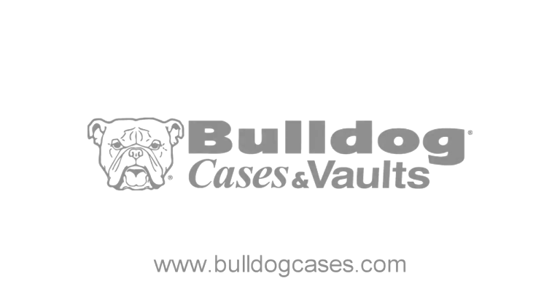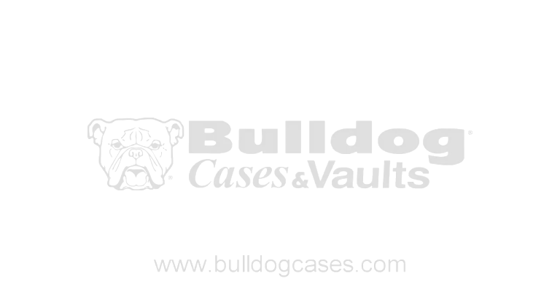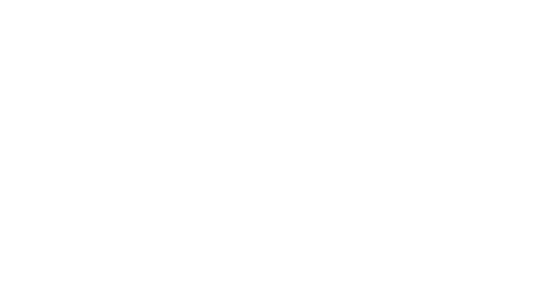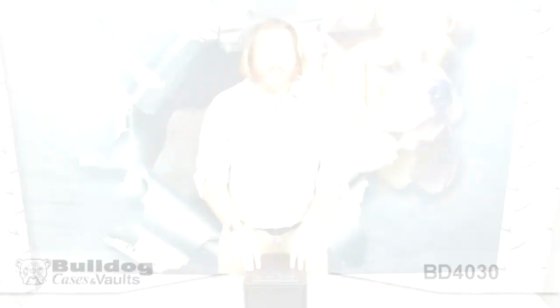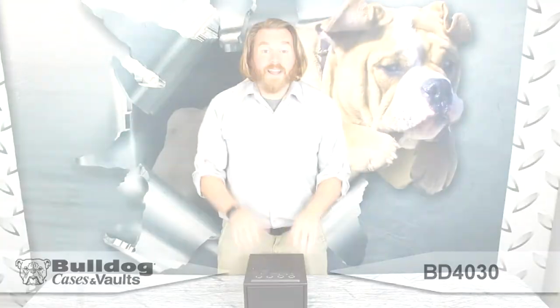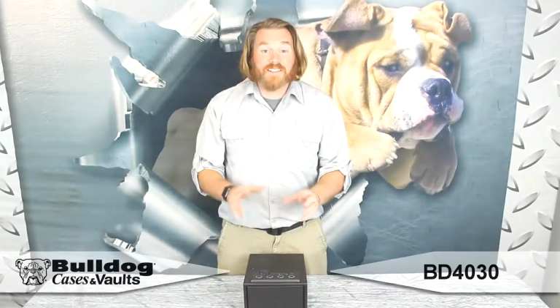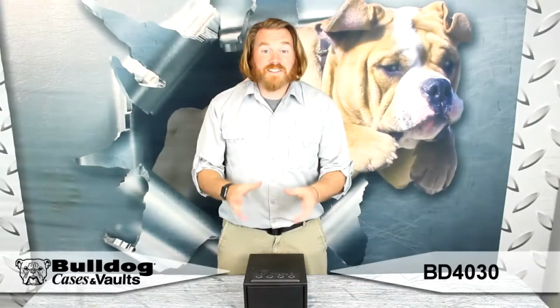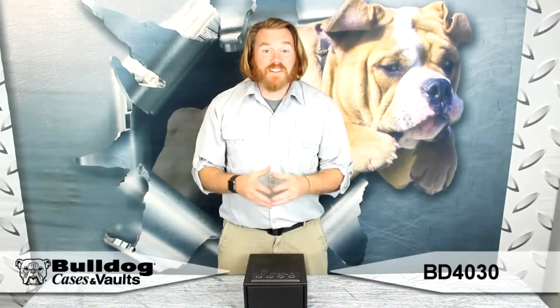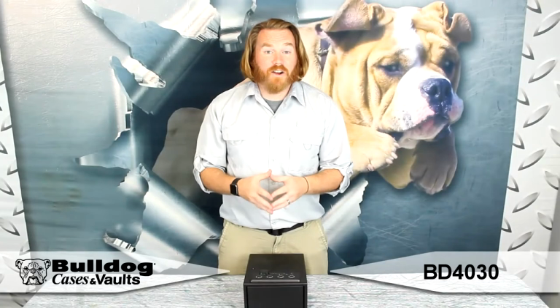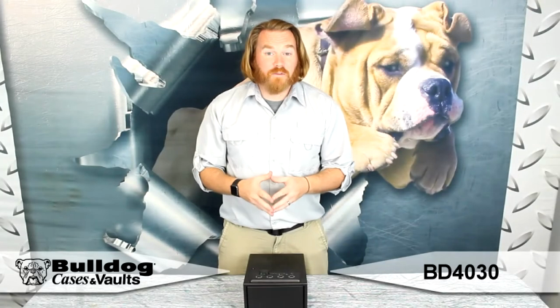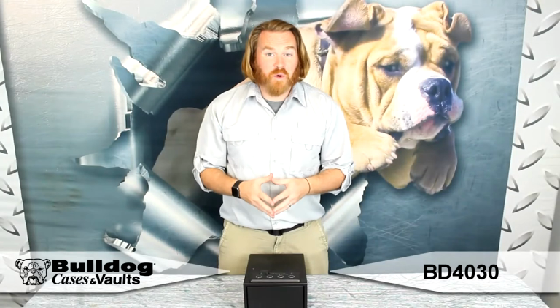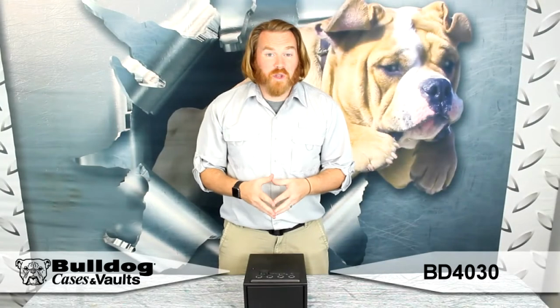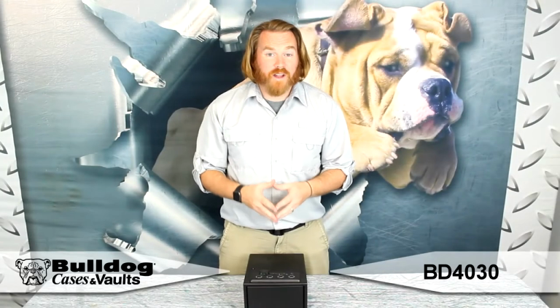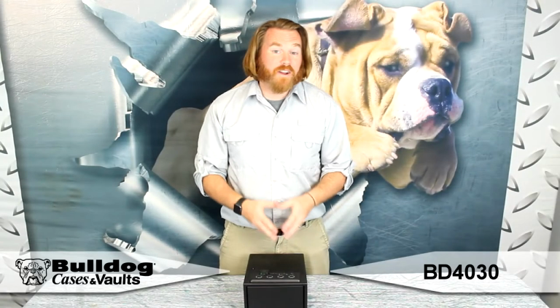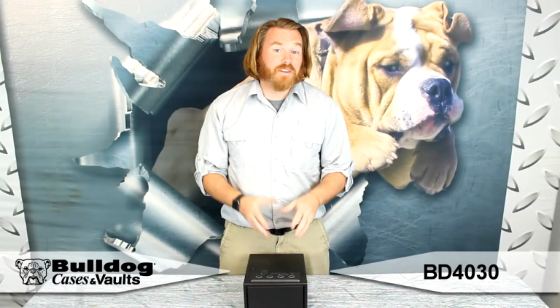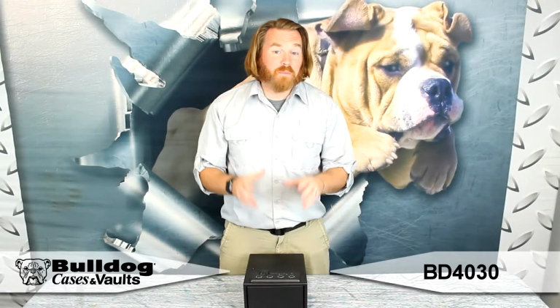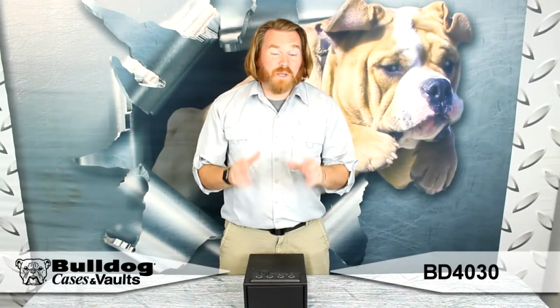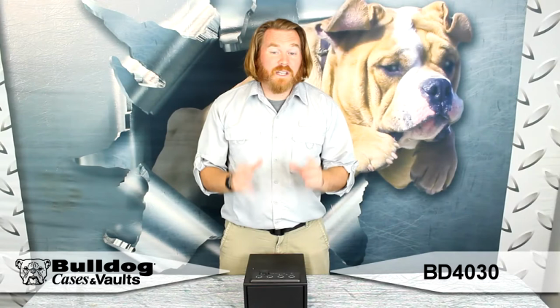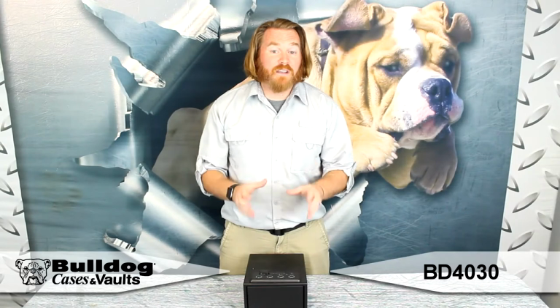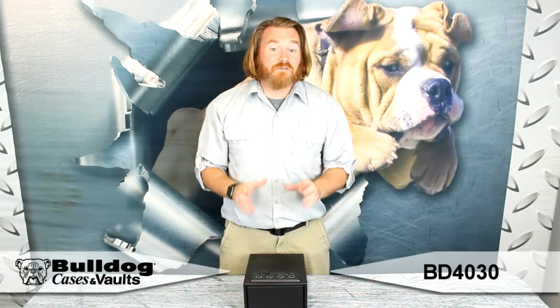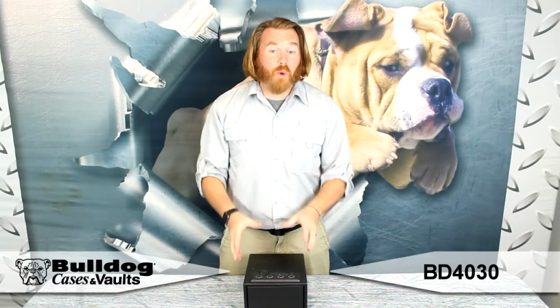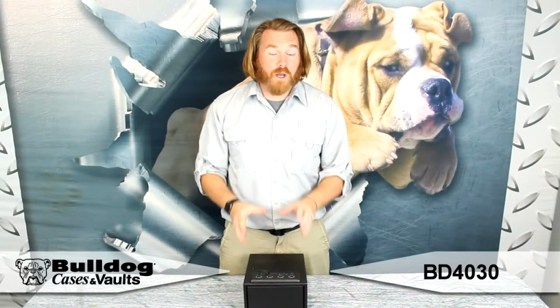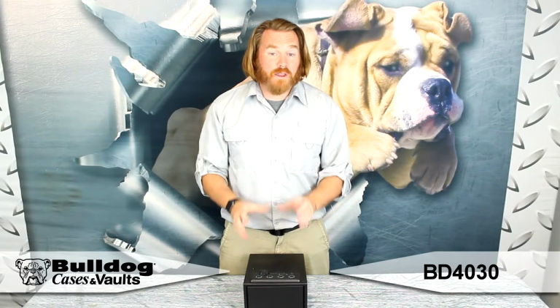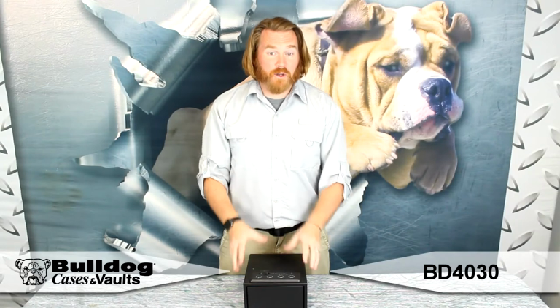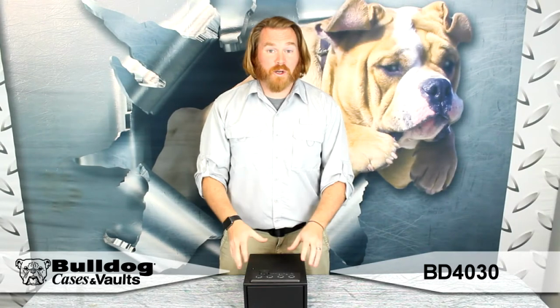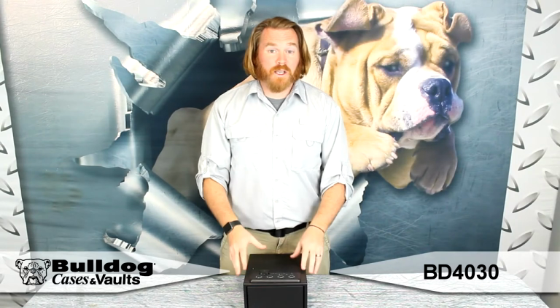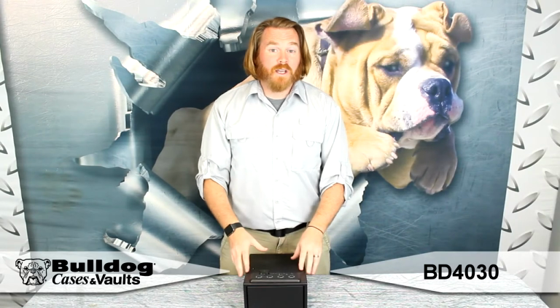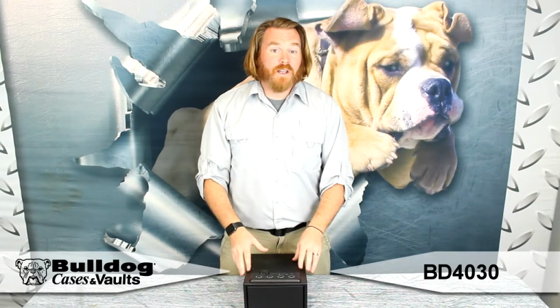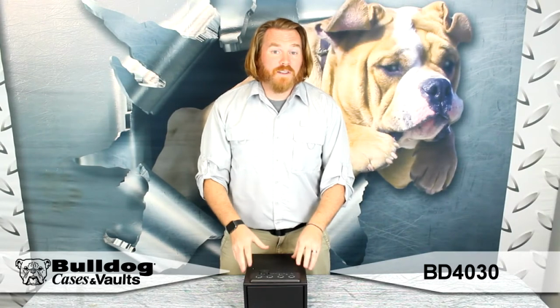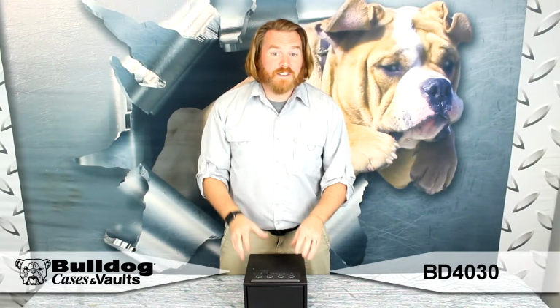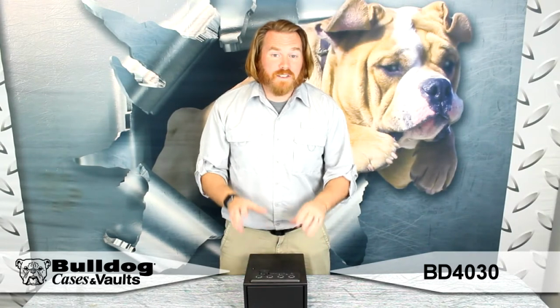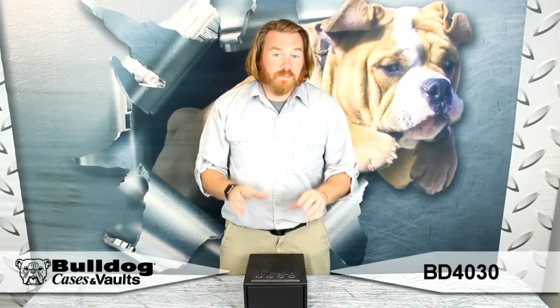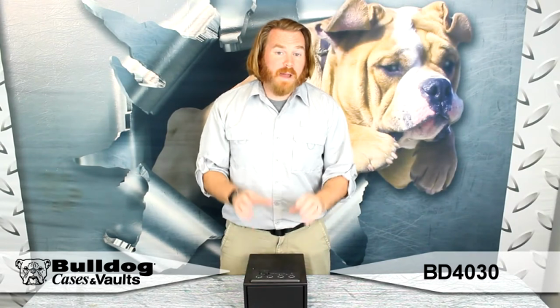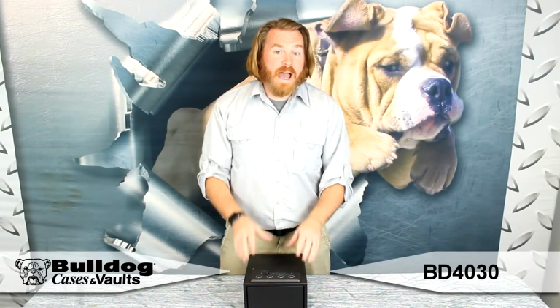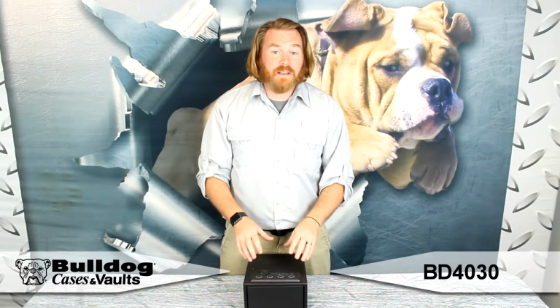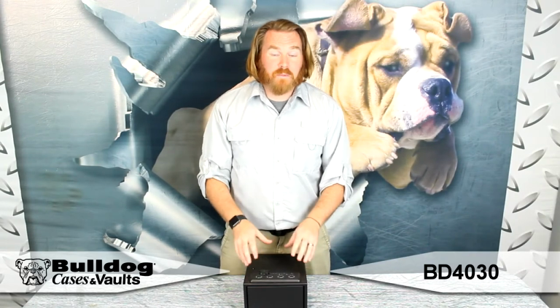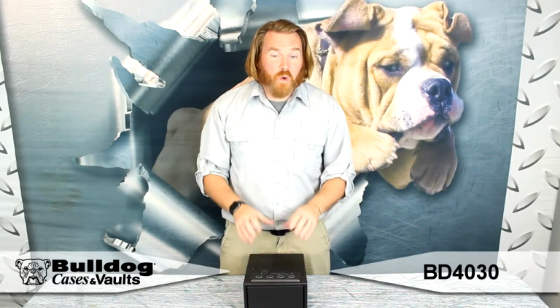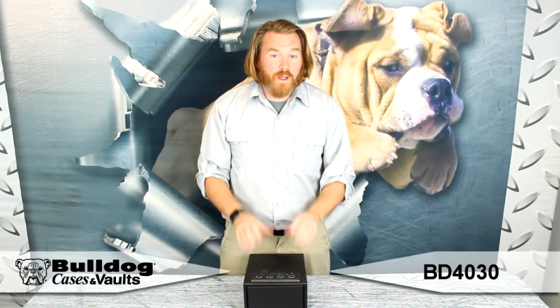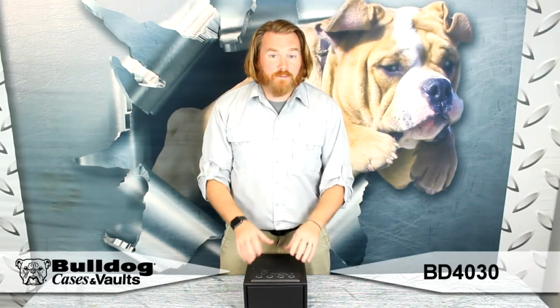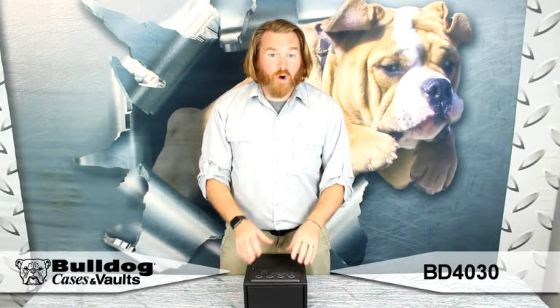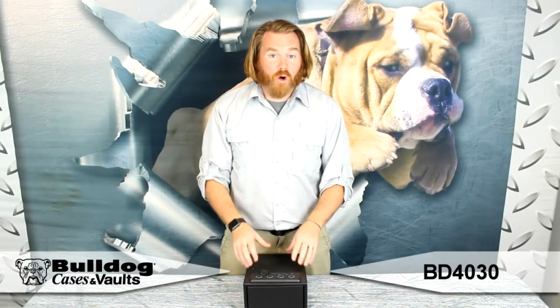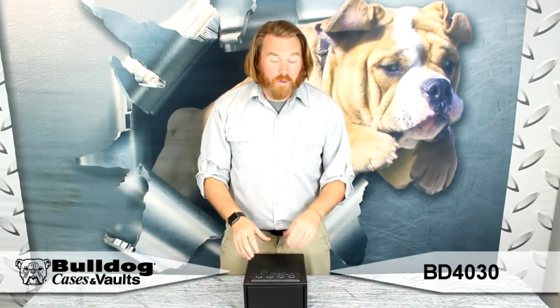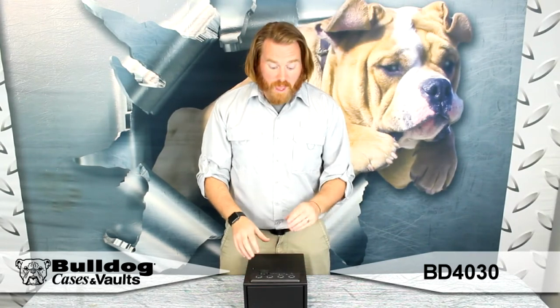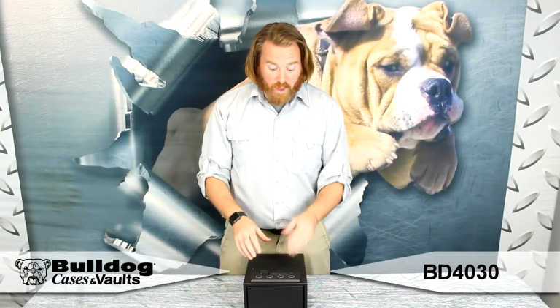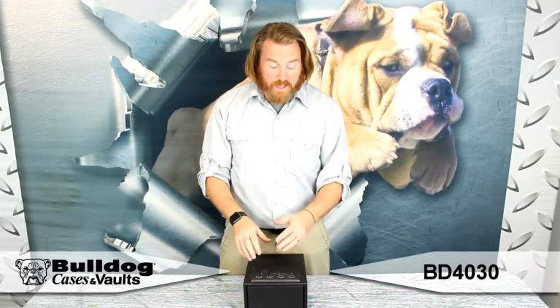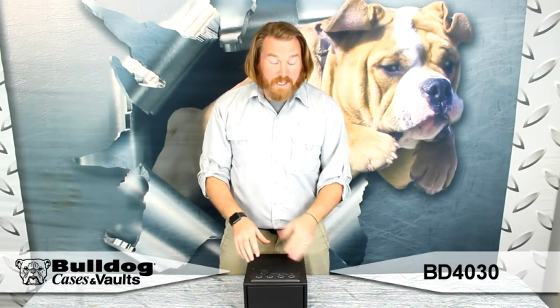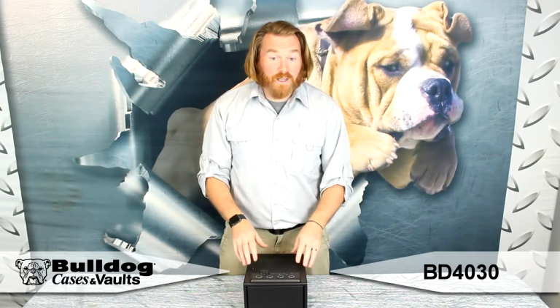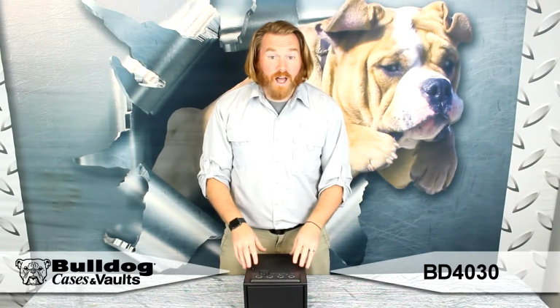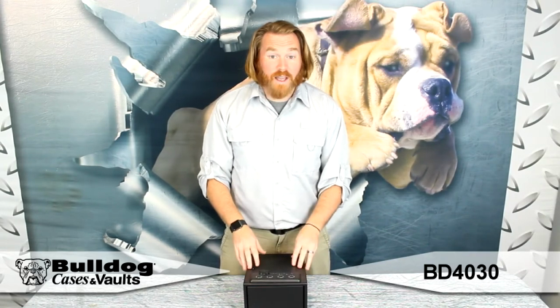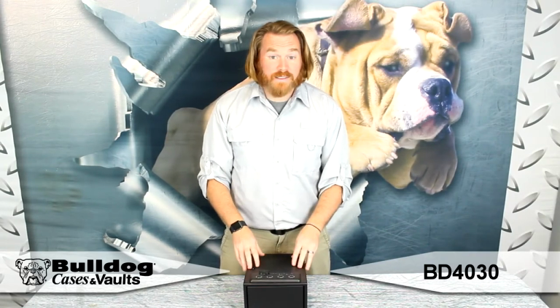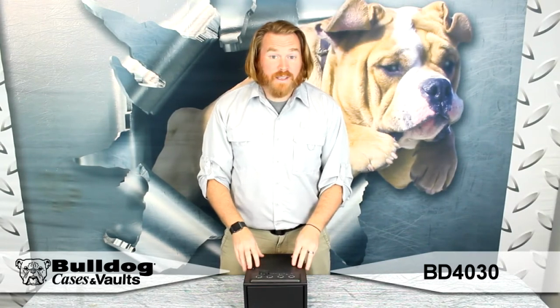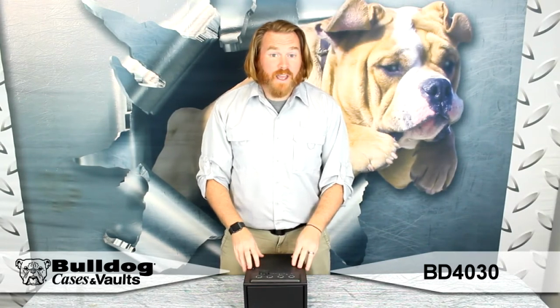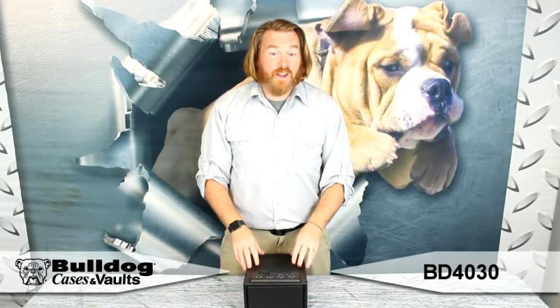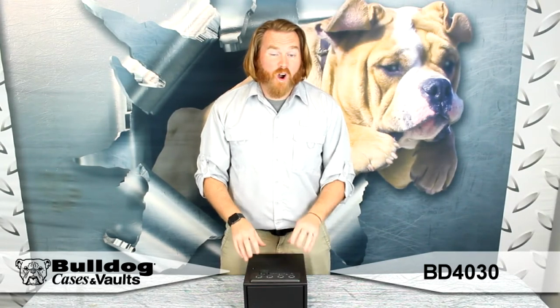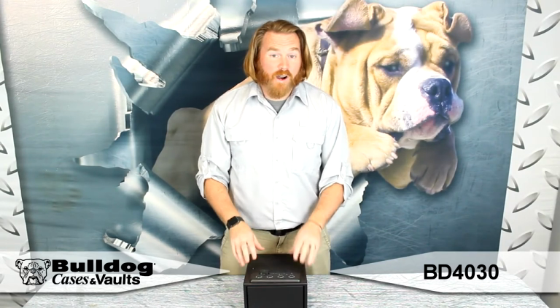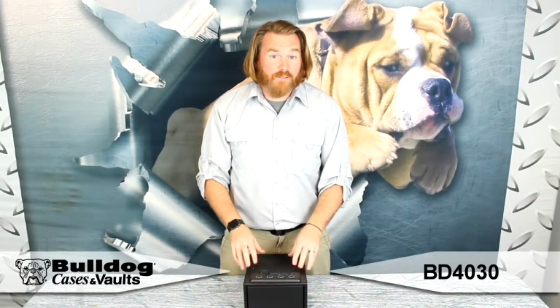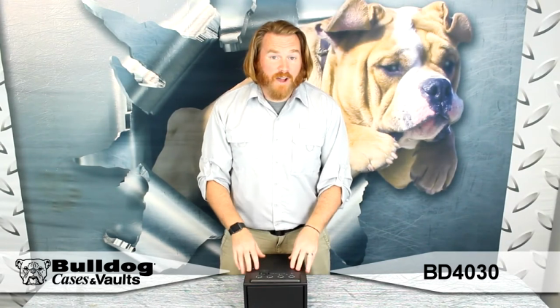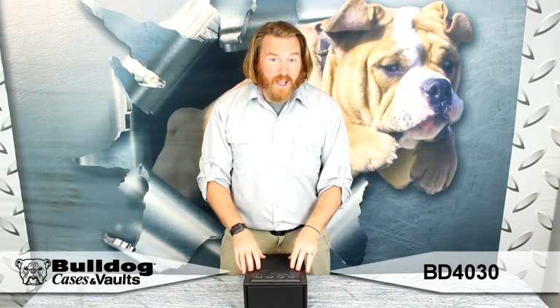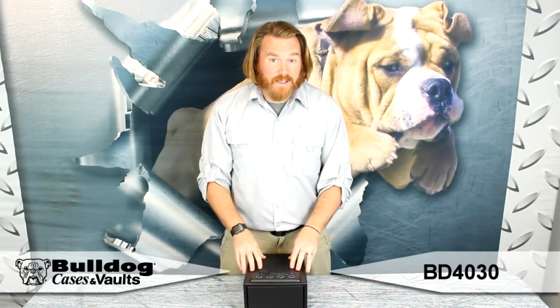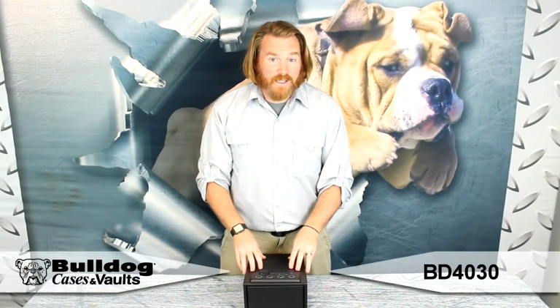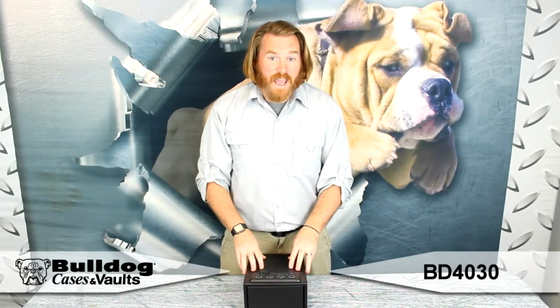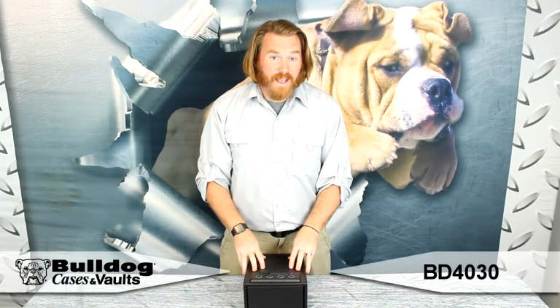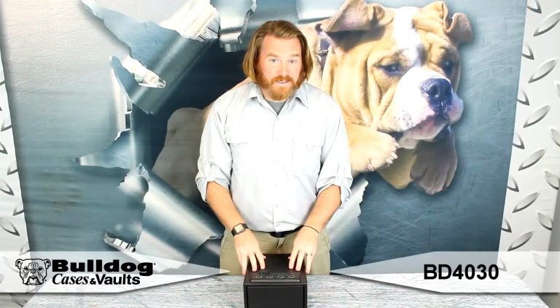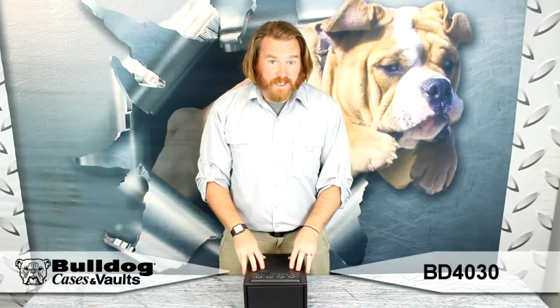Hey guys, this is Eric from Bulldog. I've got the BD4030 — the Magnum Quick Vault with LED lights and RFID access.